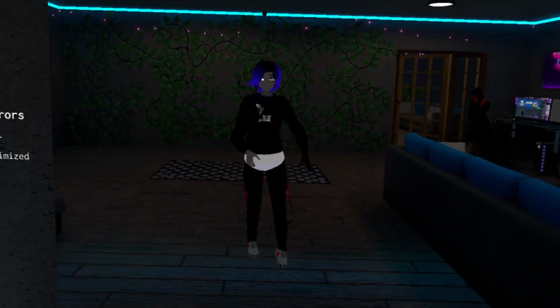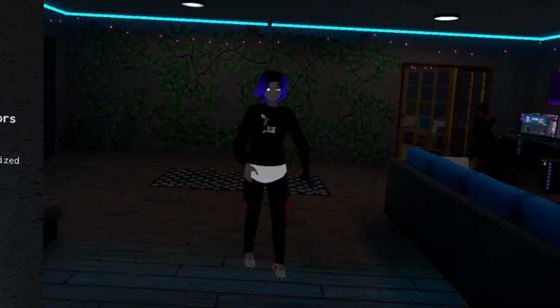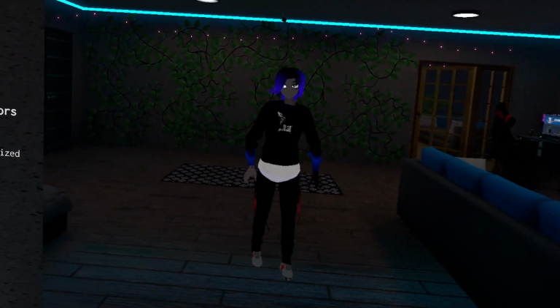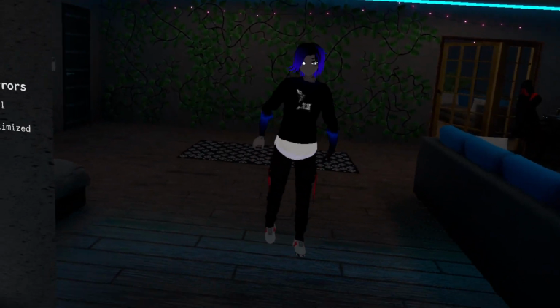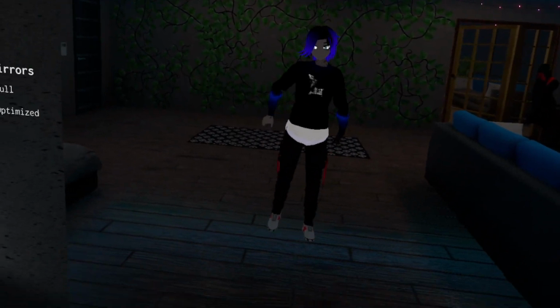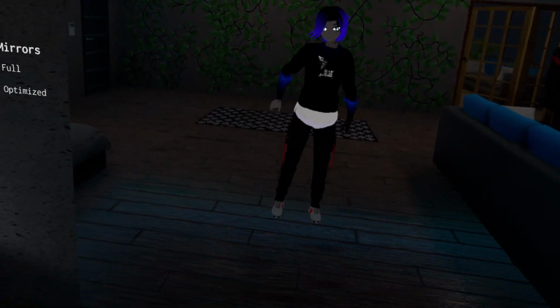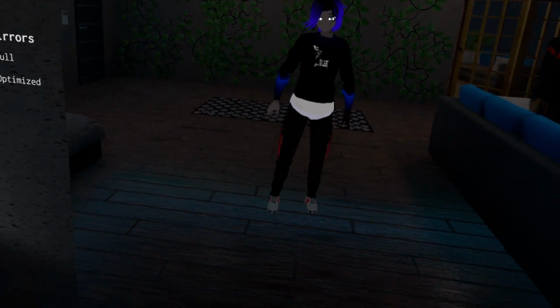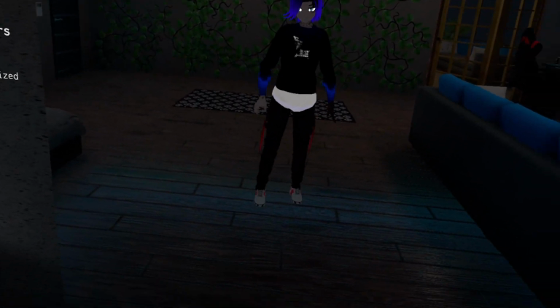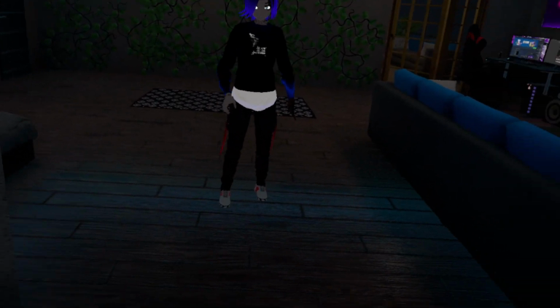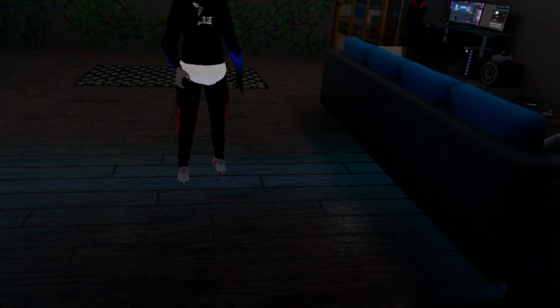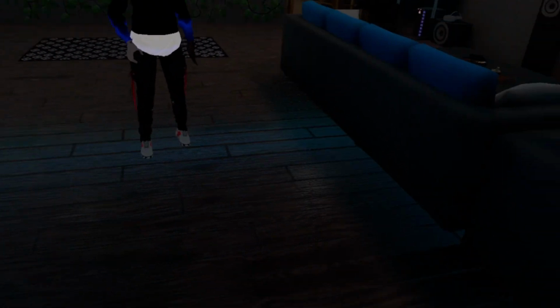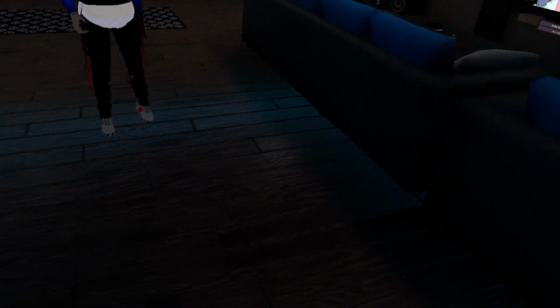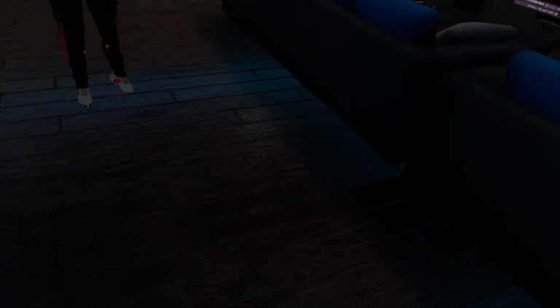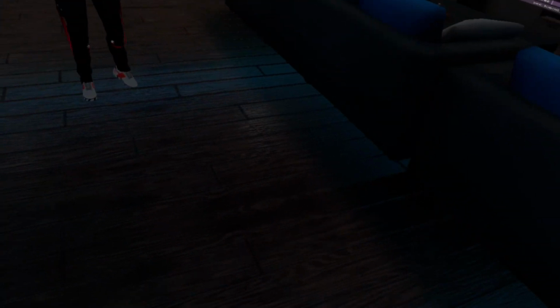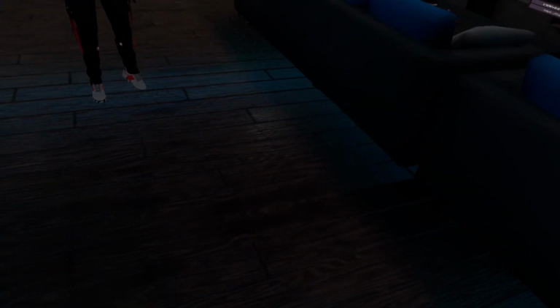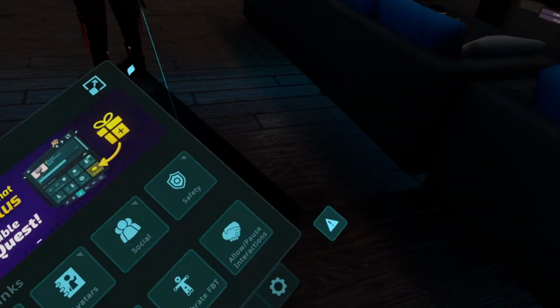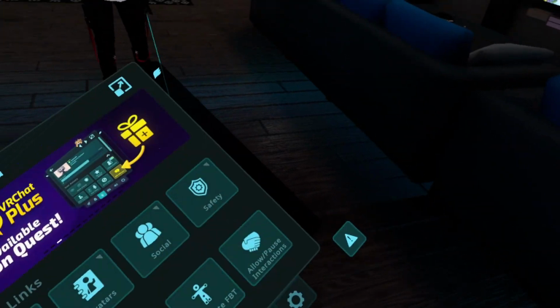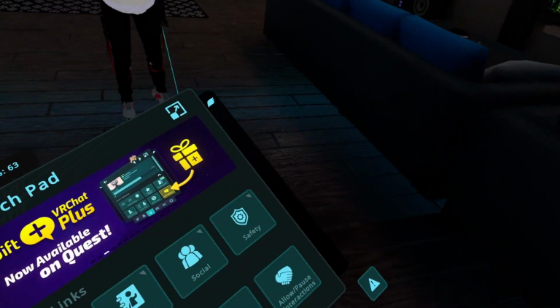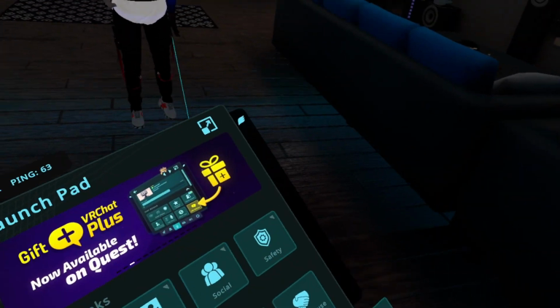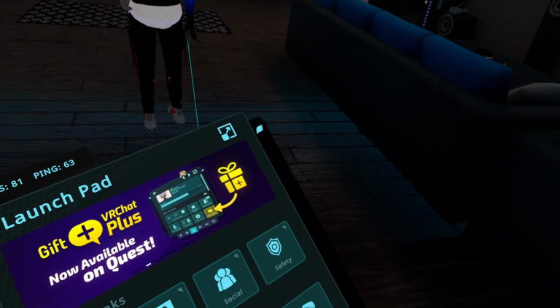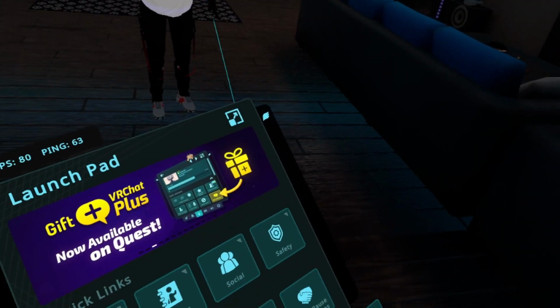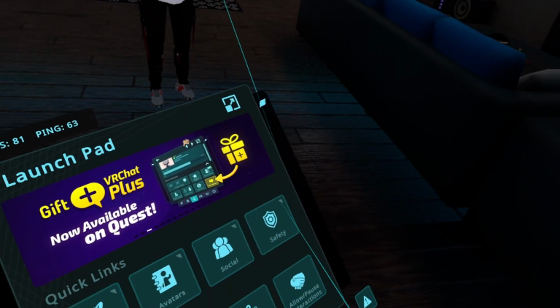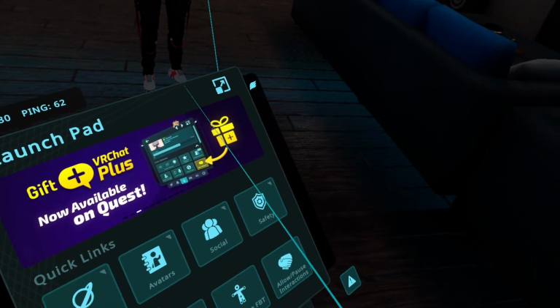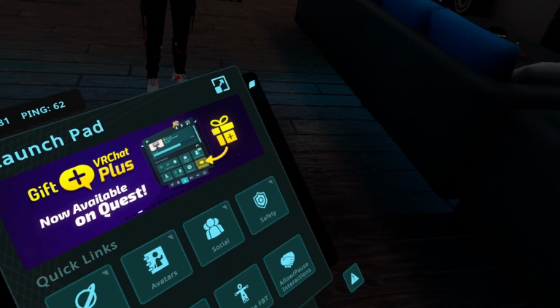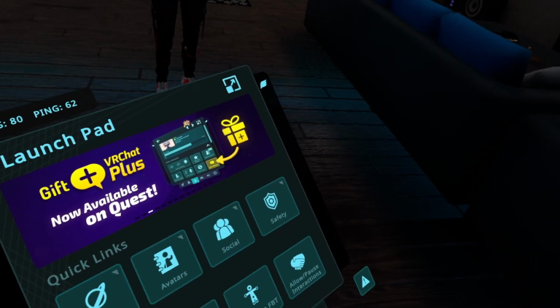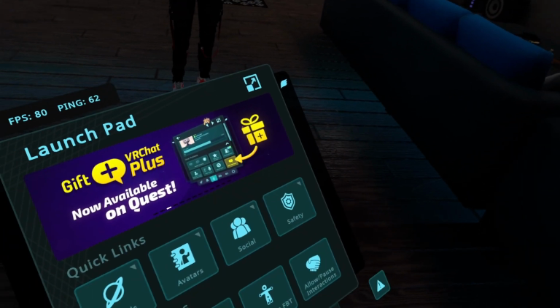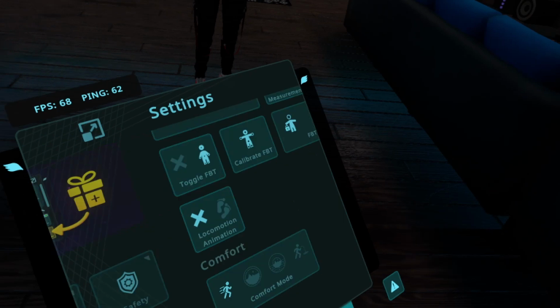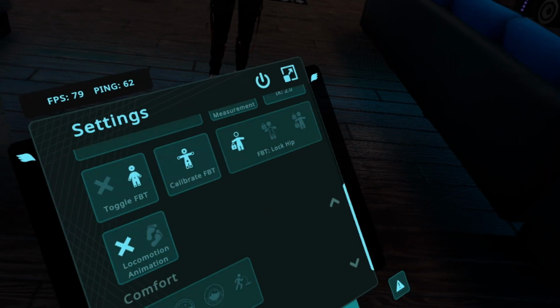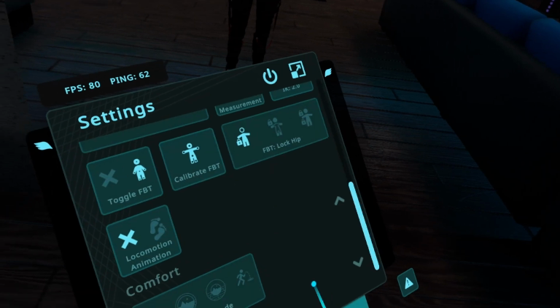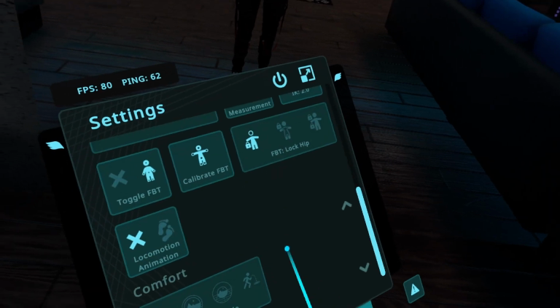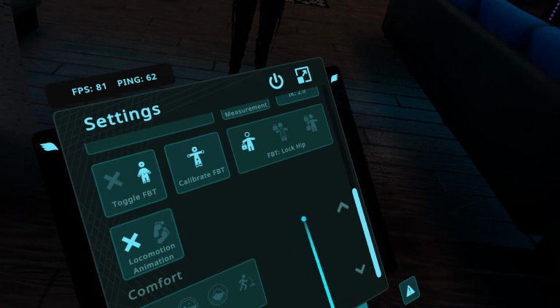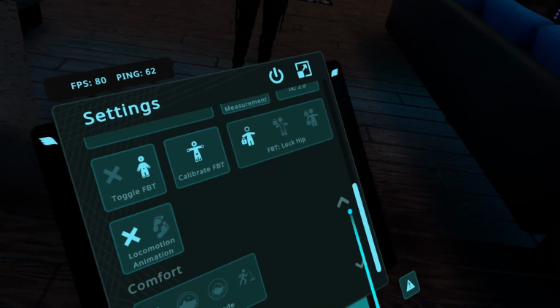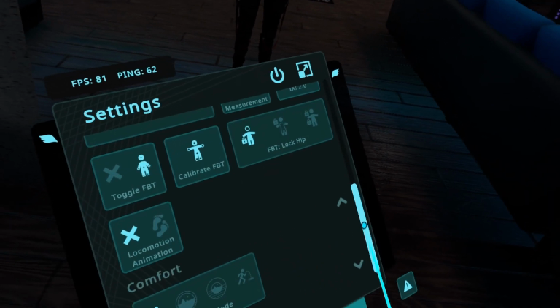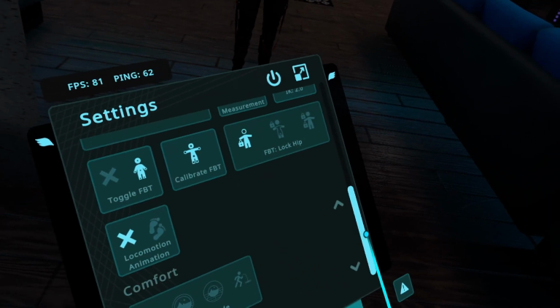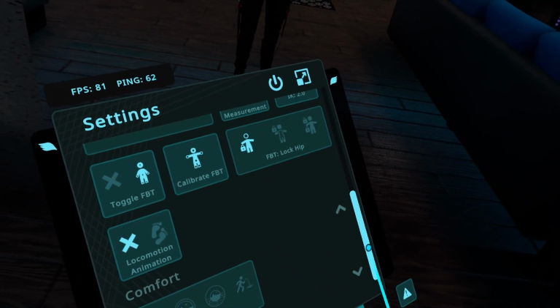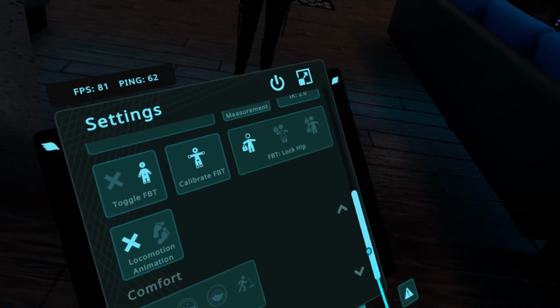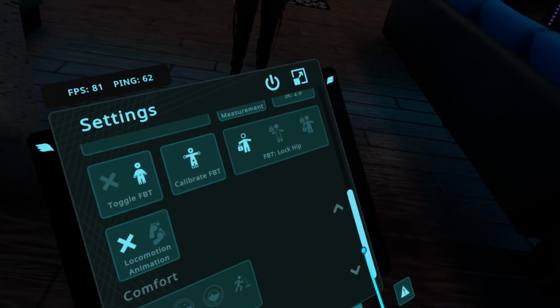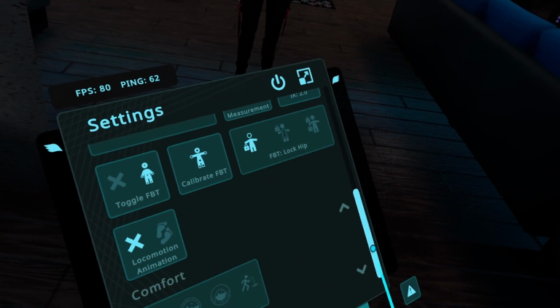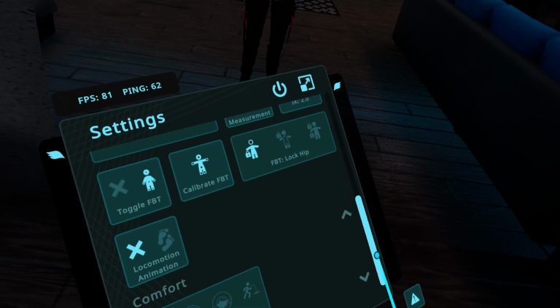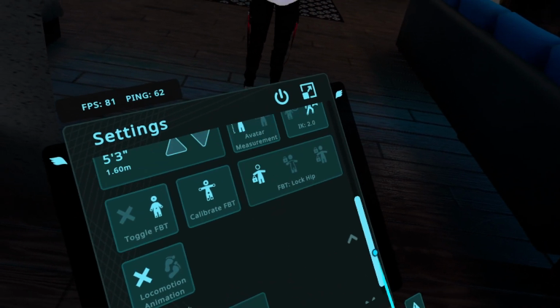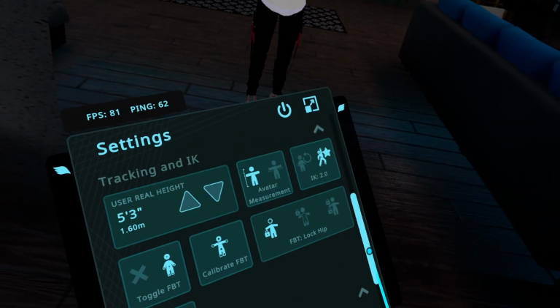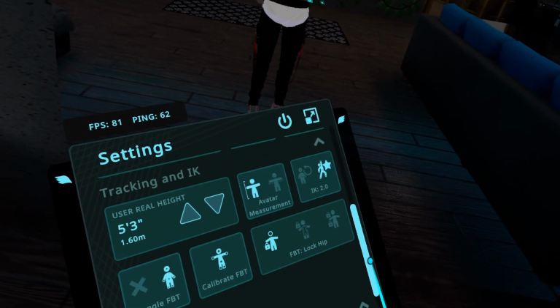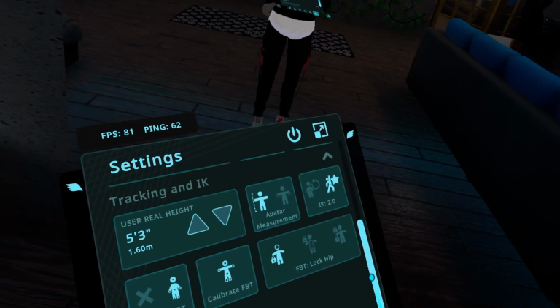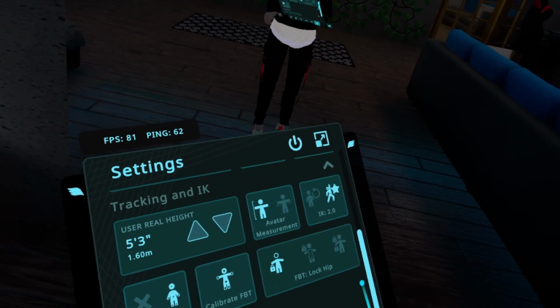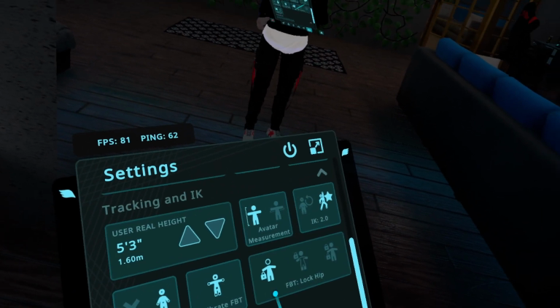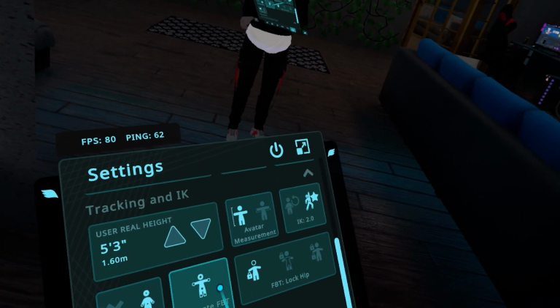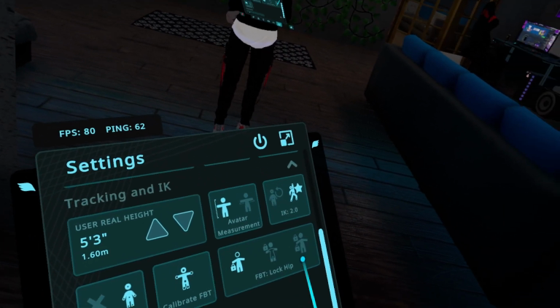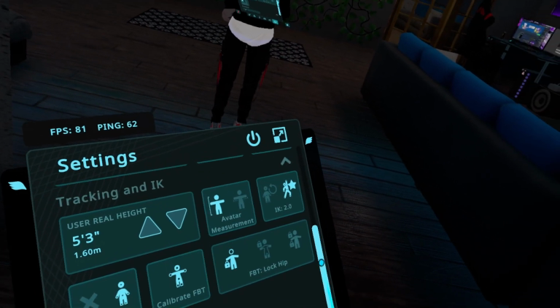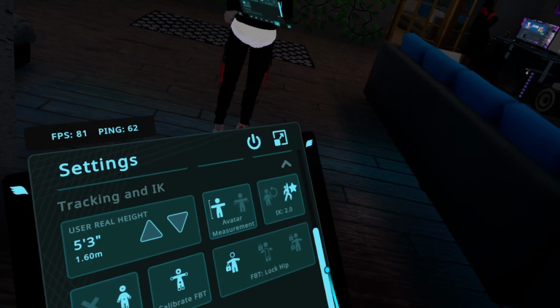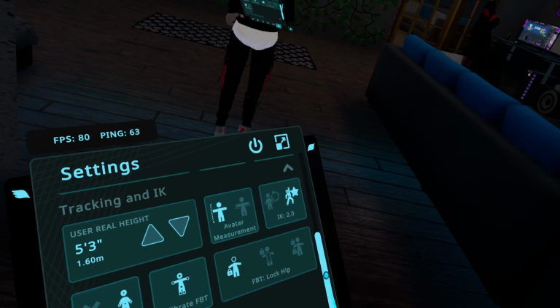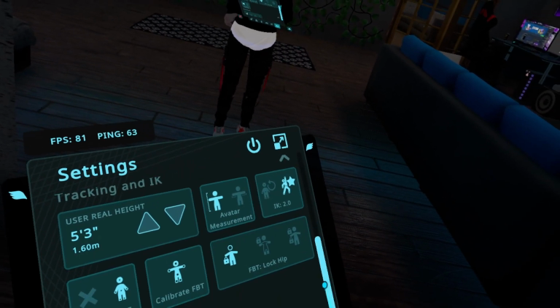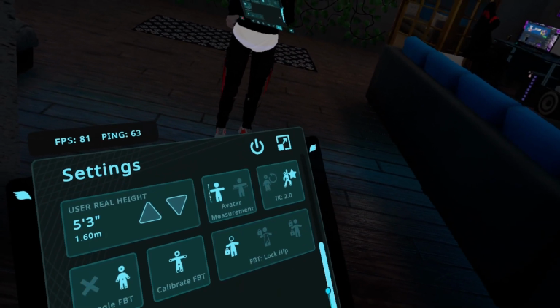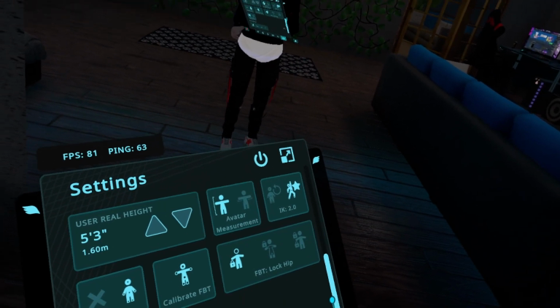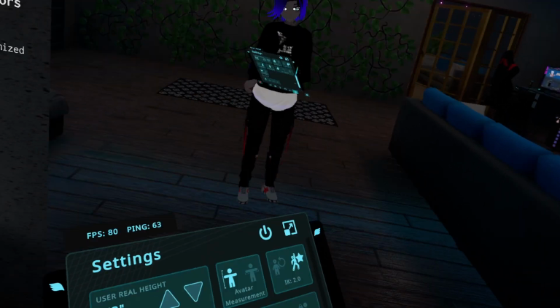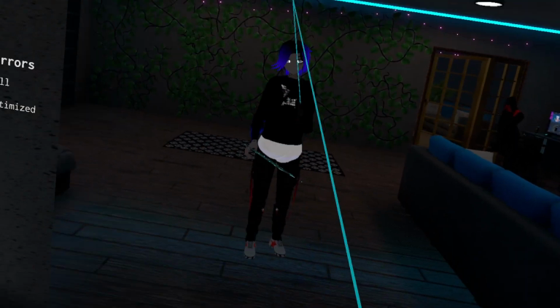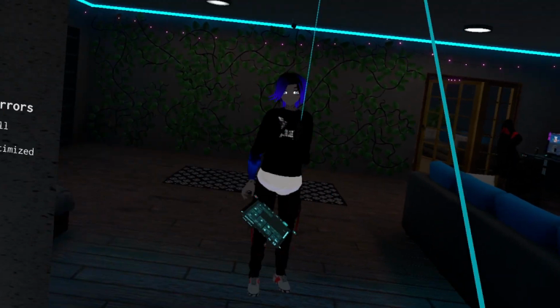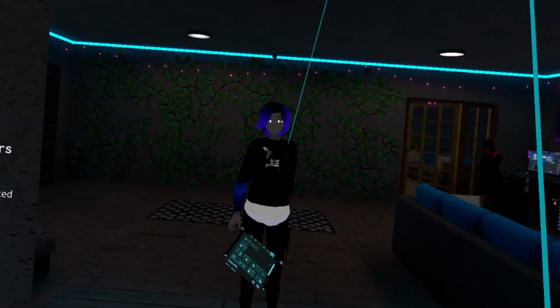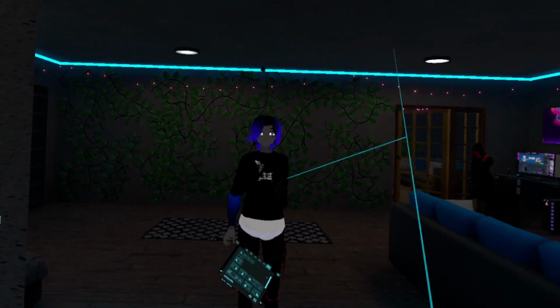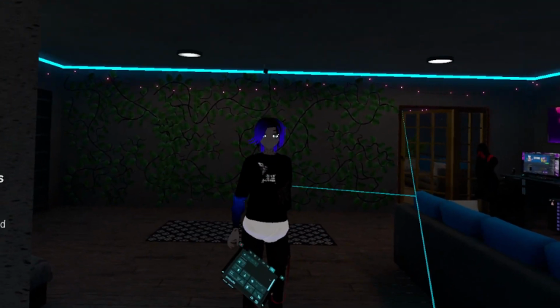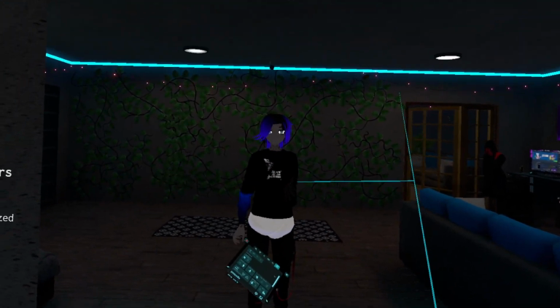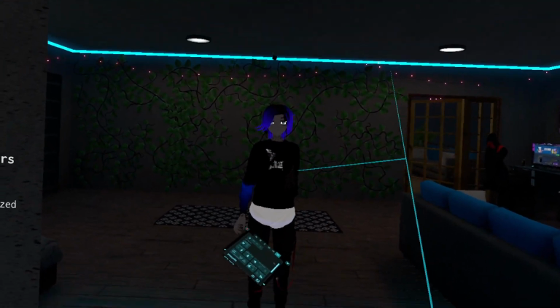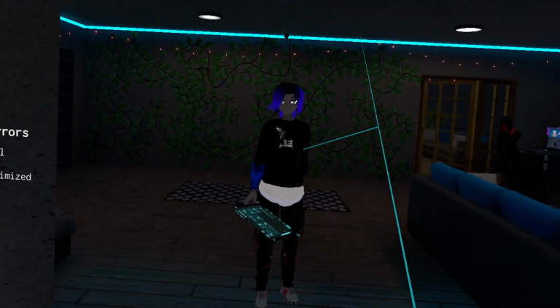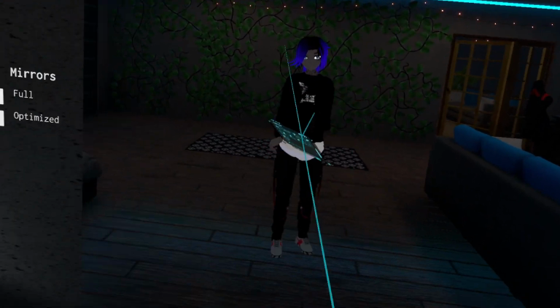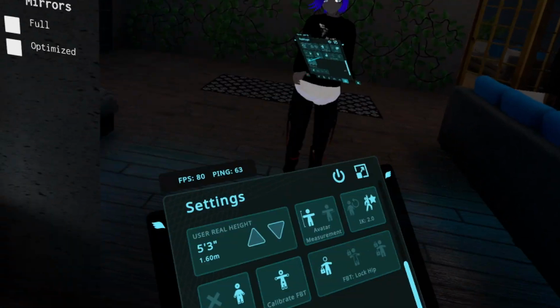That's basically it — those are all the settings that the new IK system has. And if you have mods, uninstall them now.